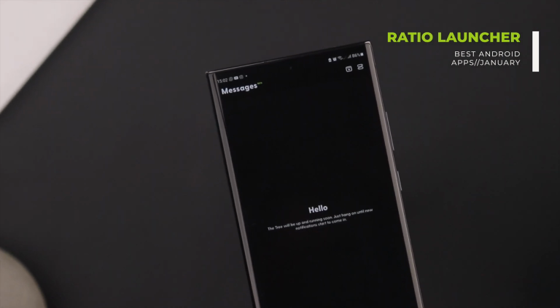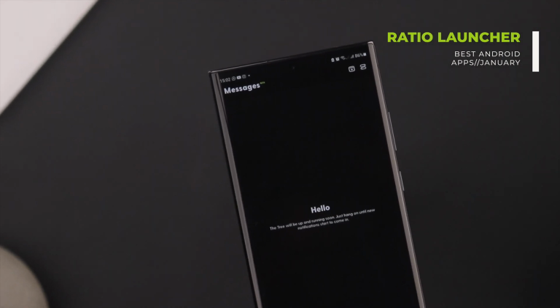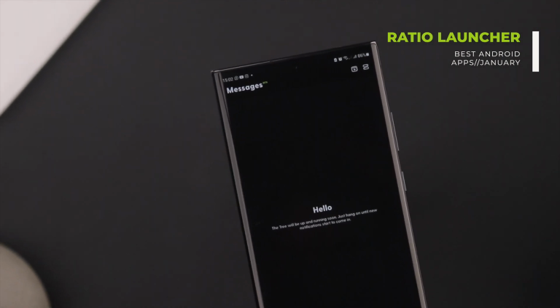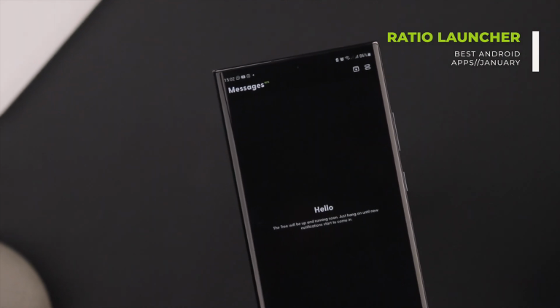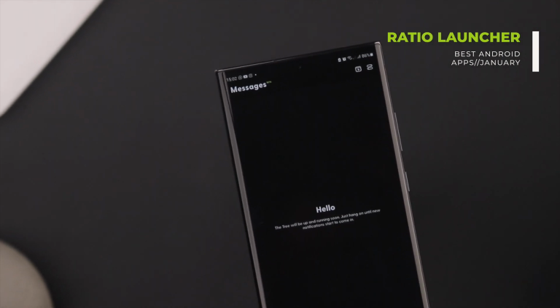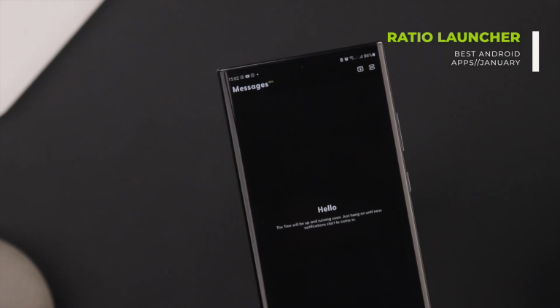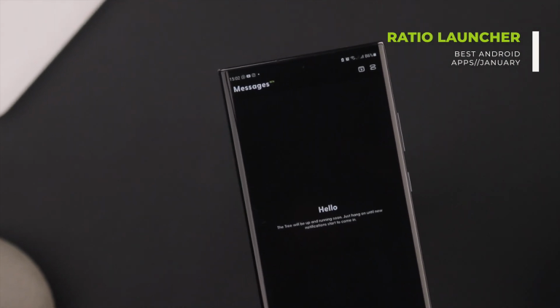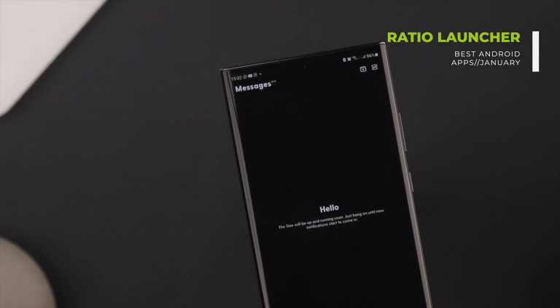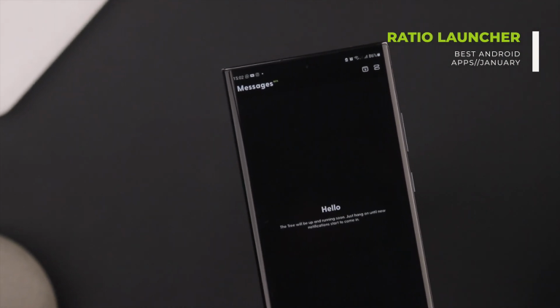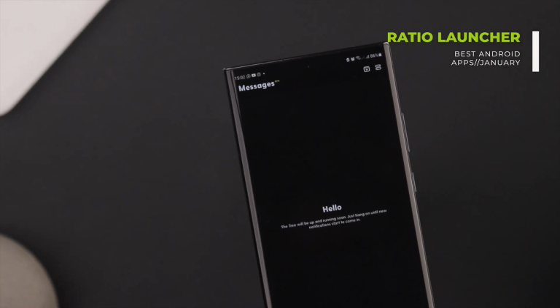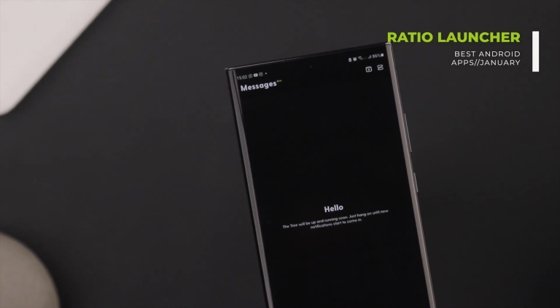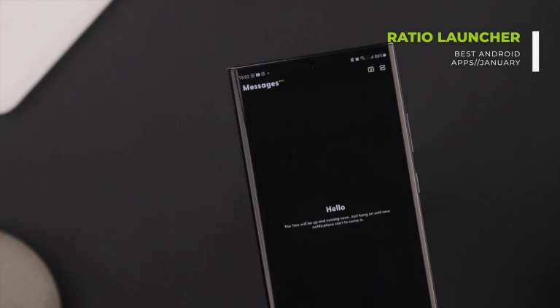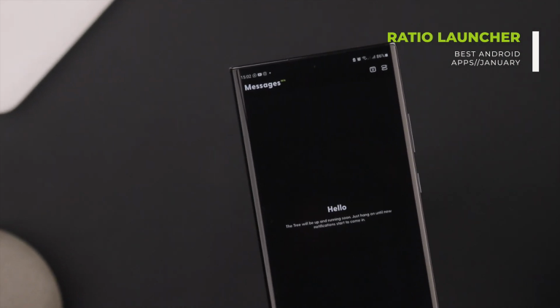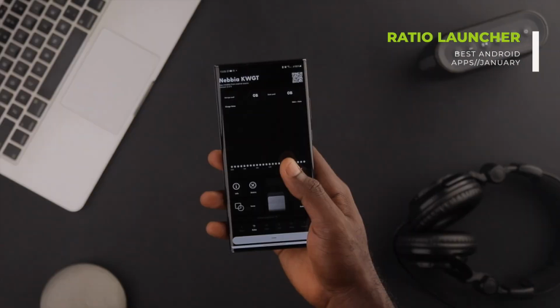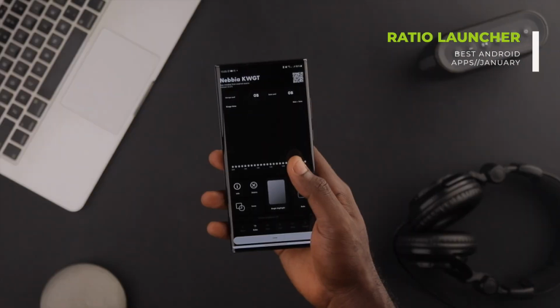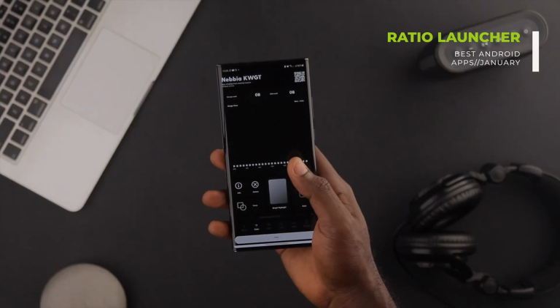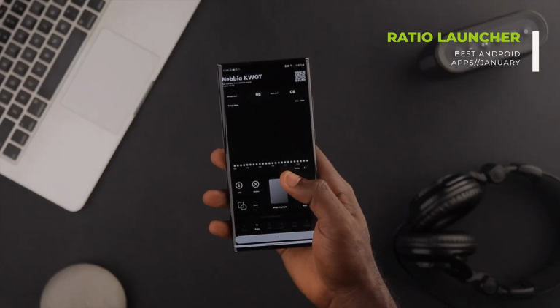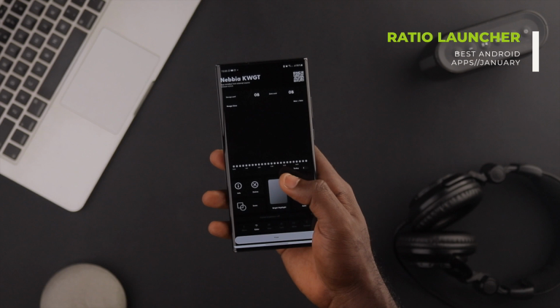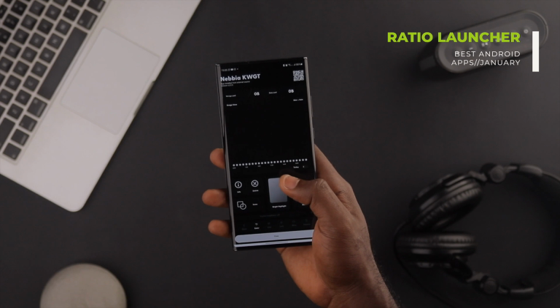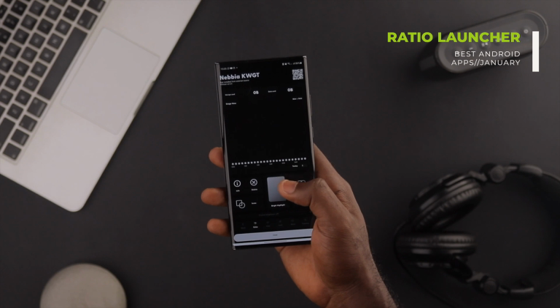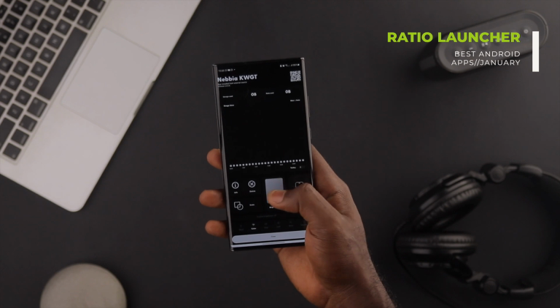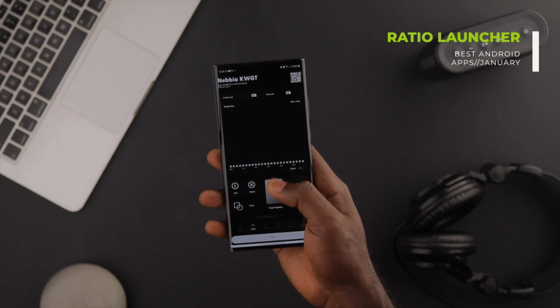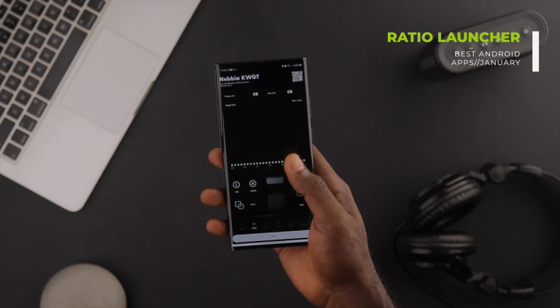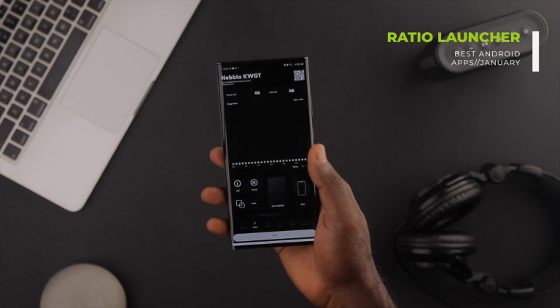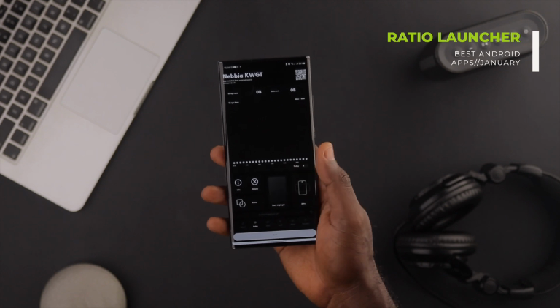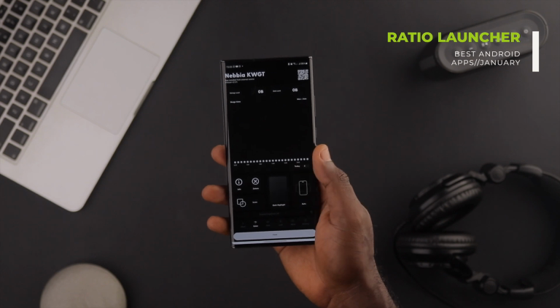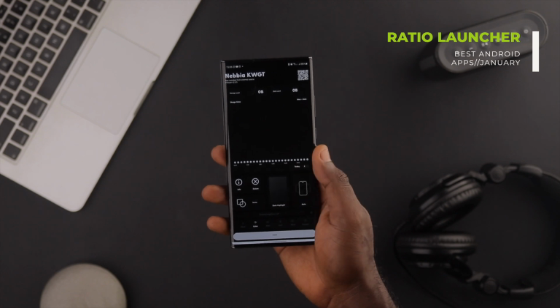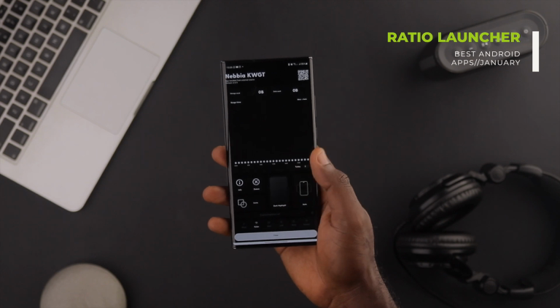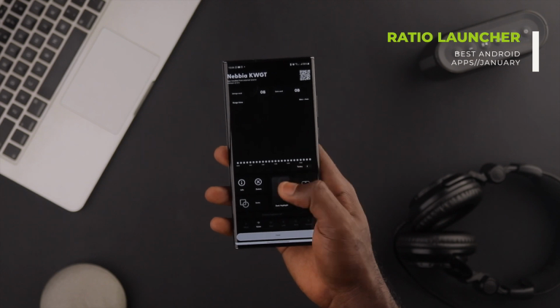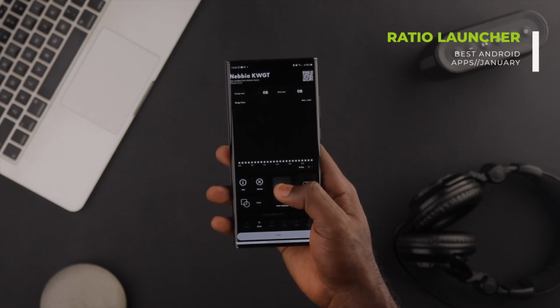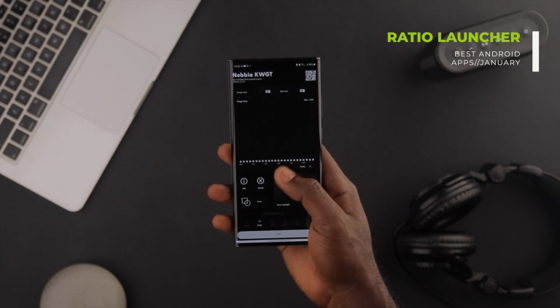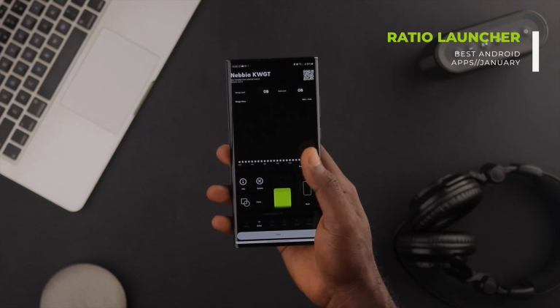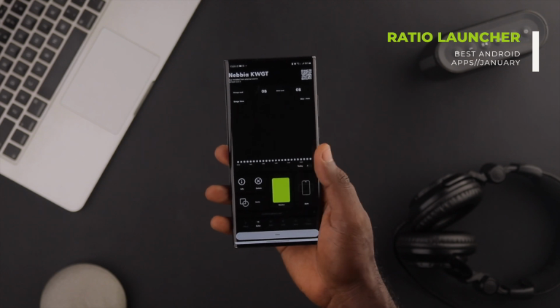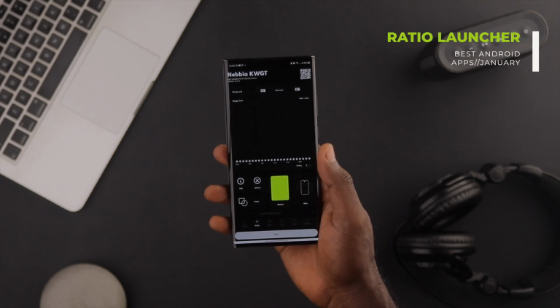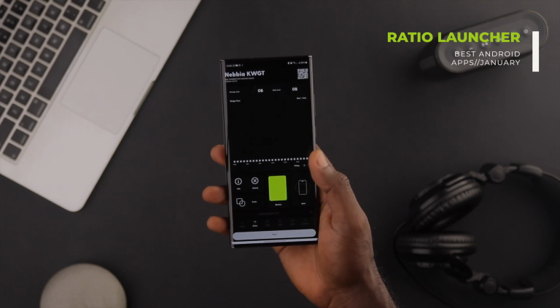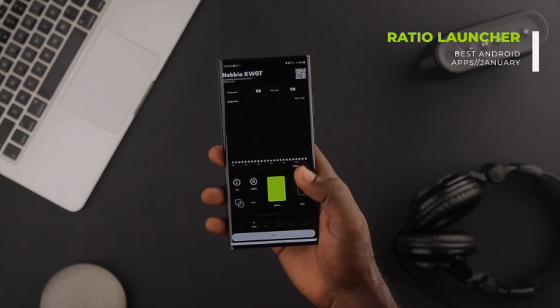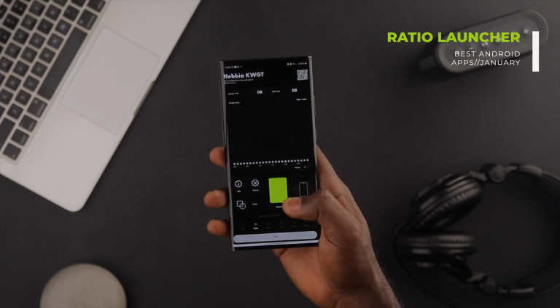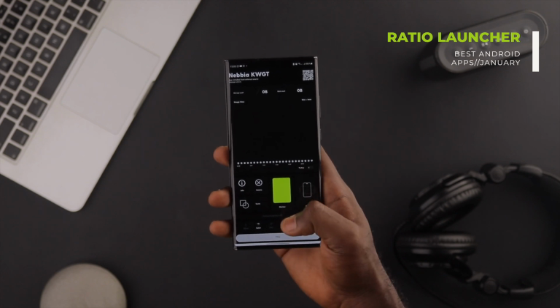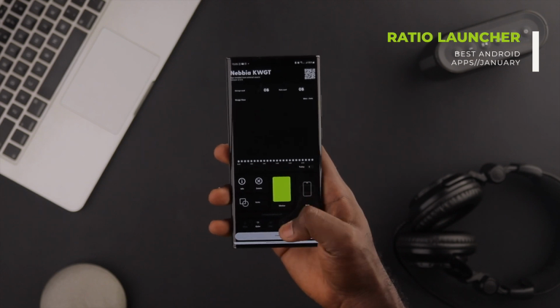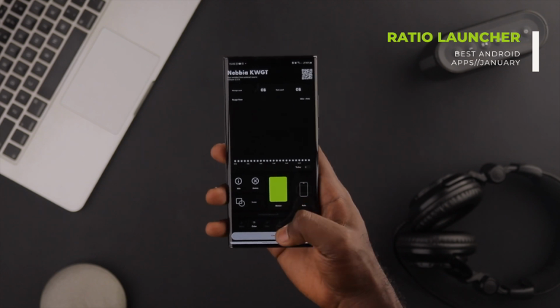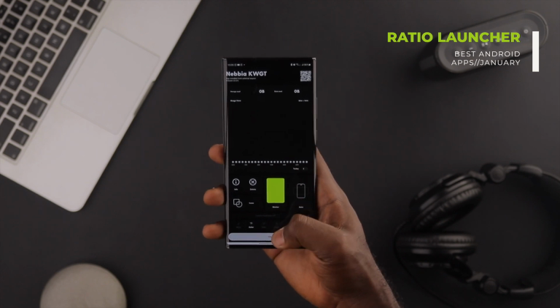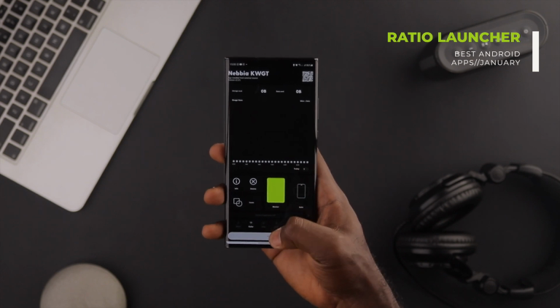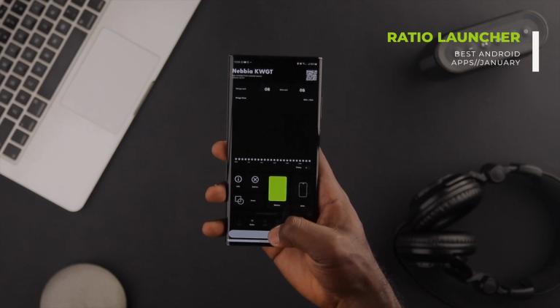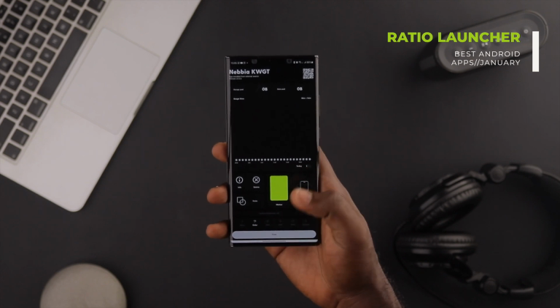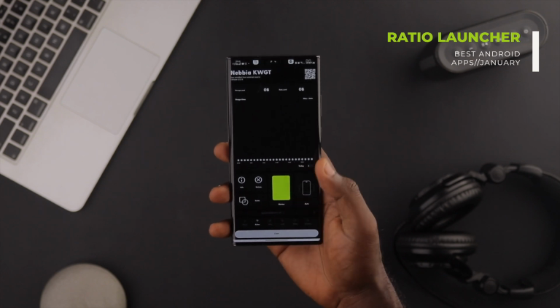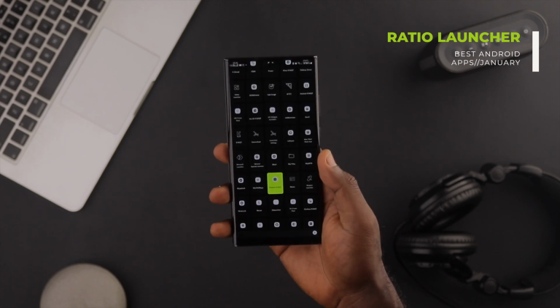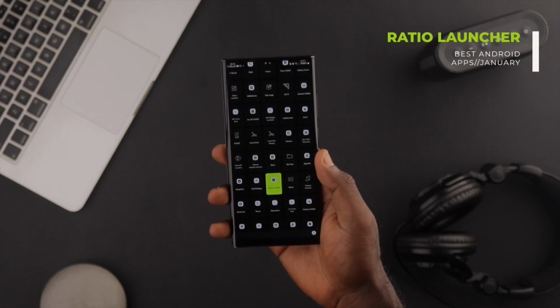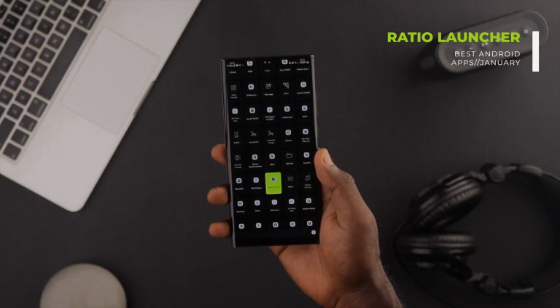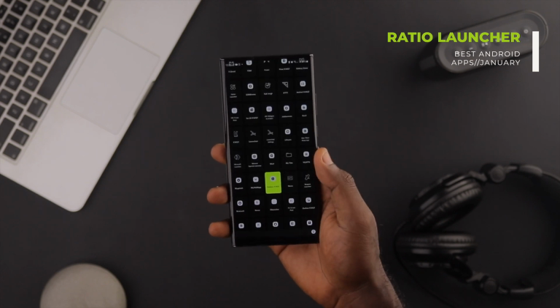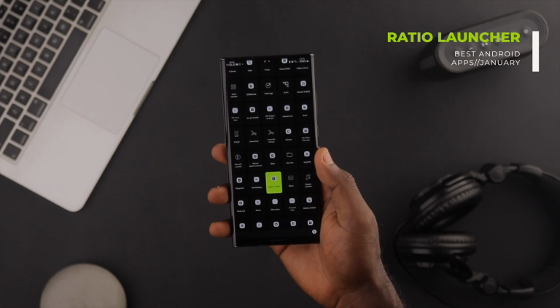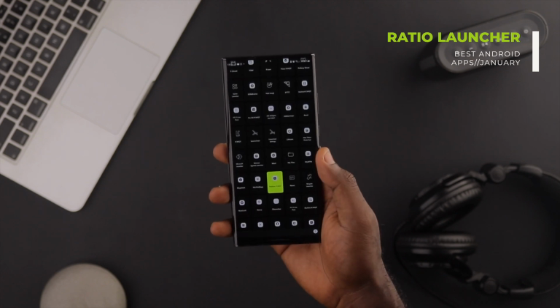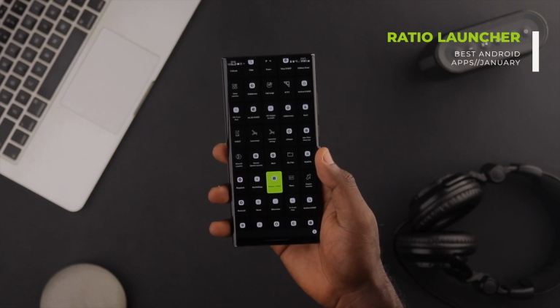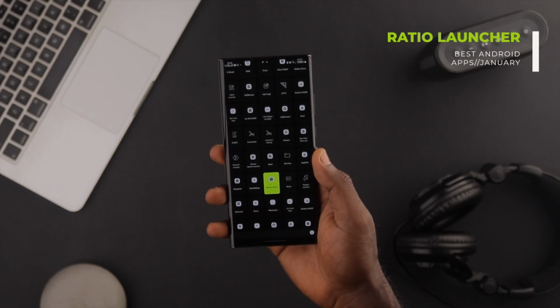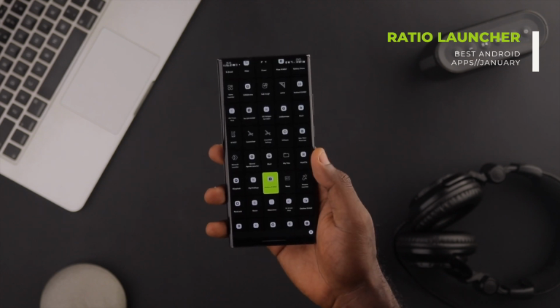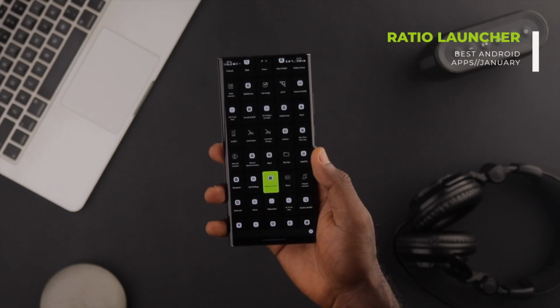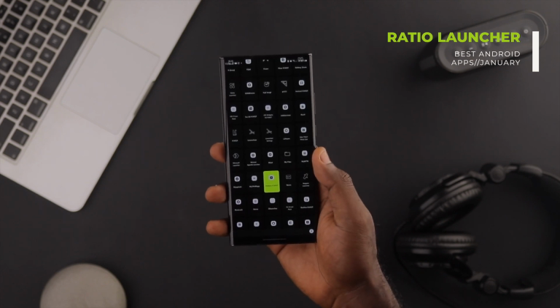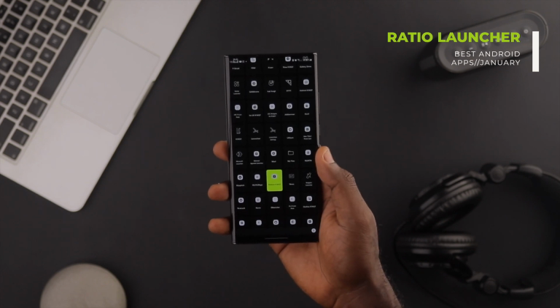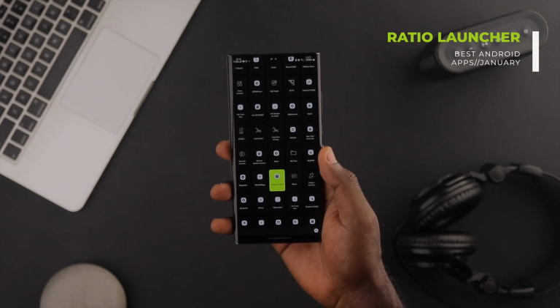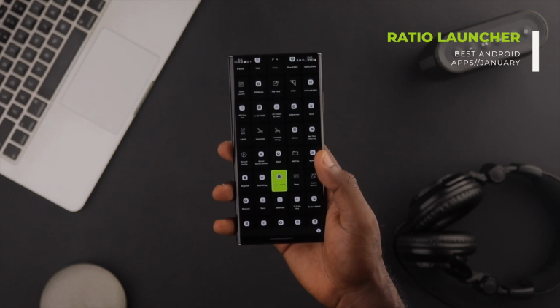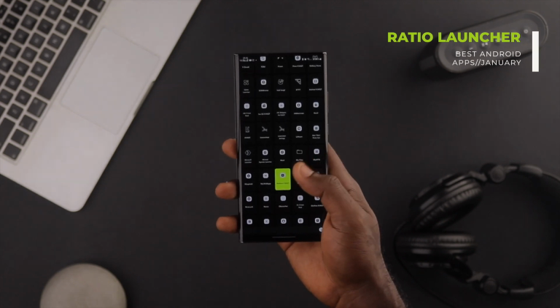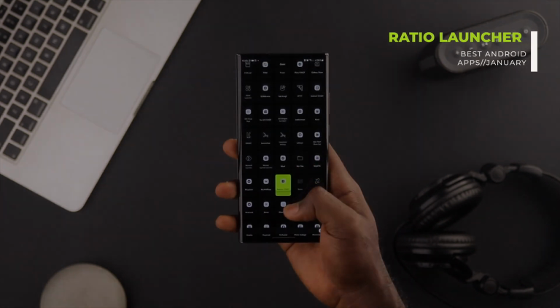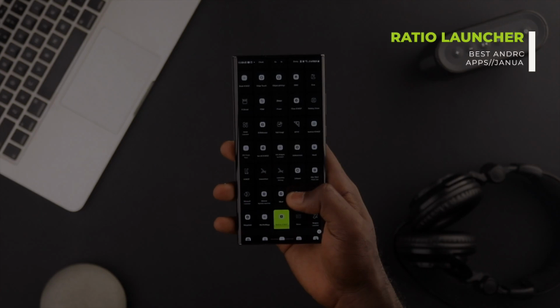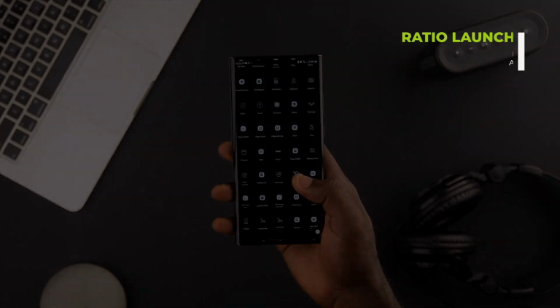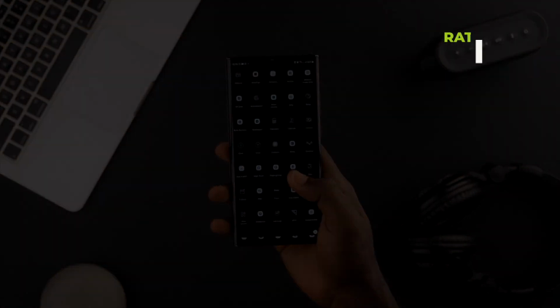Pretty cool. Ratio is free to download and I already have an in-depth video about this amazing launcher, so you can check it out for more details.